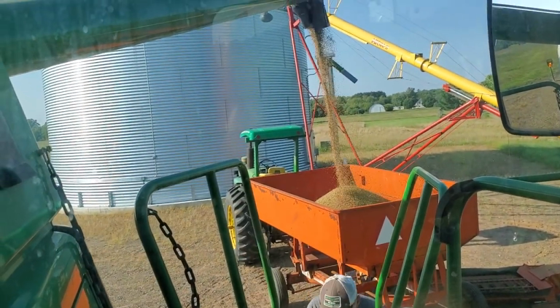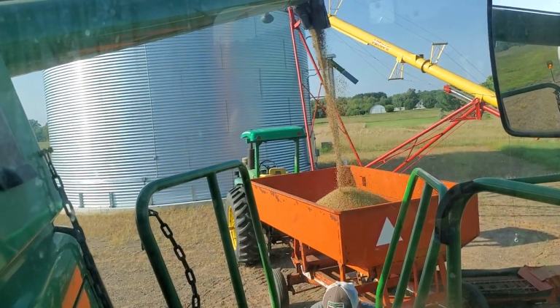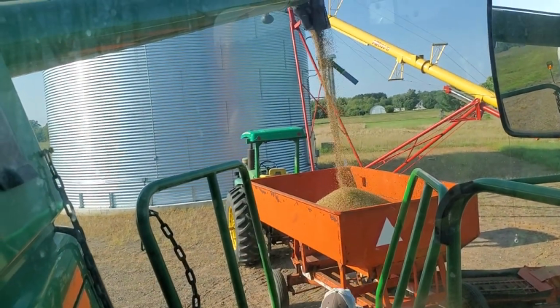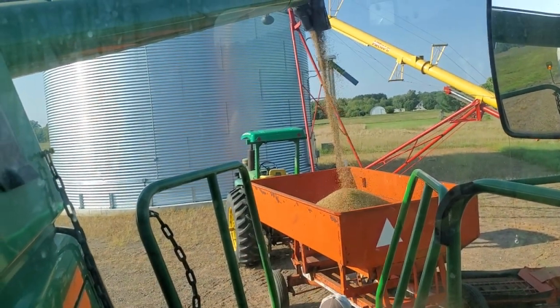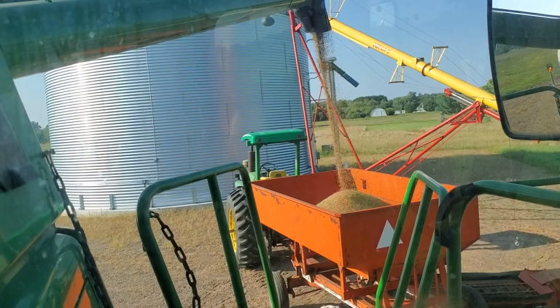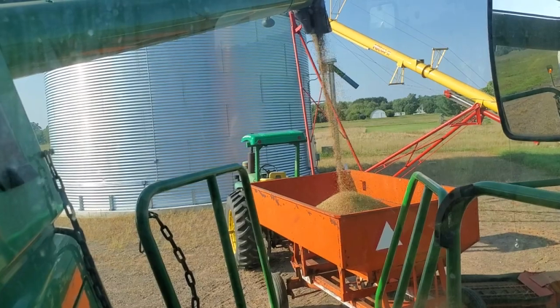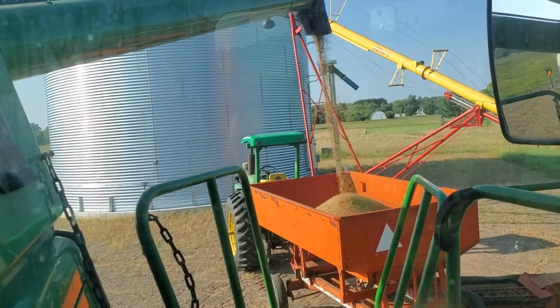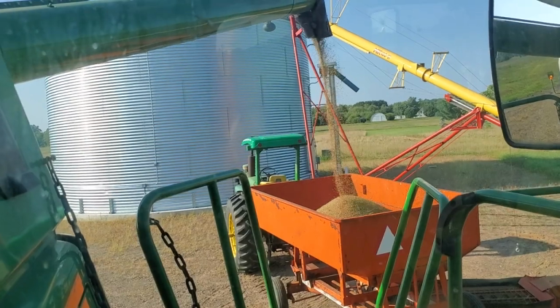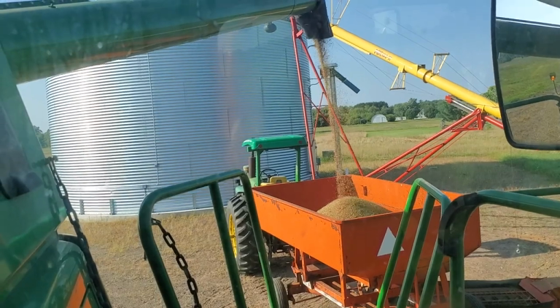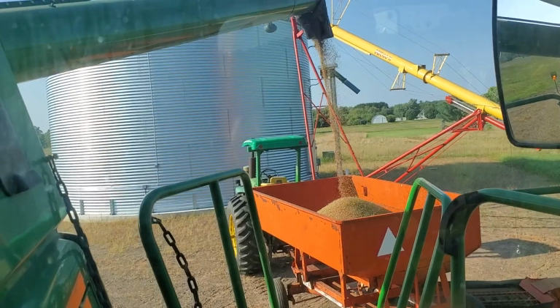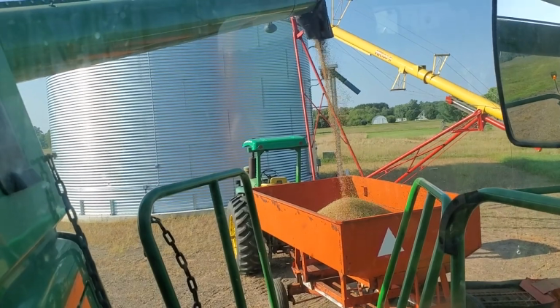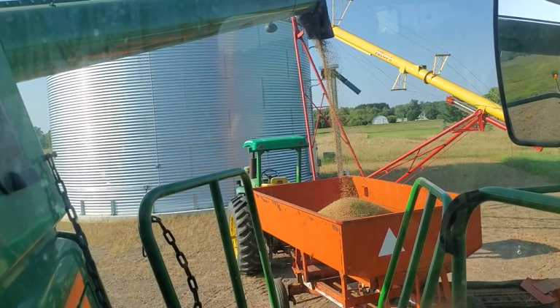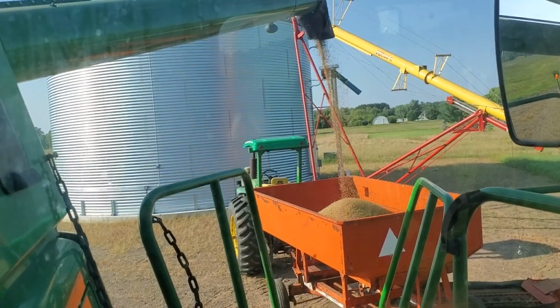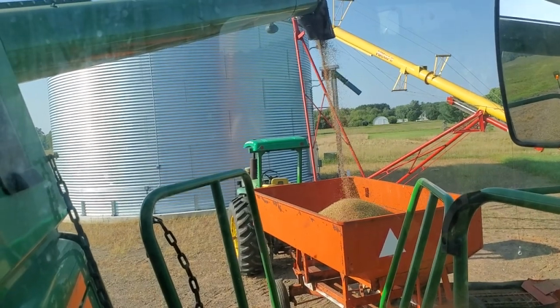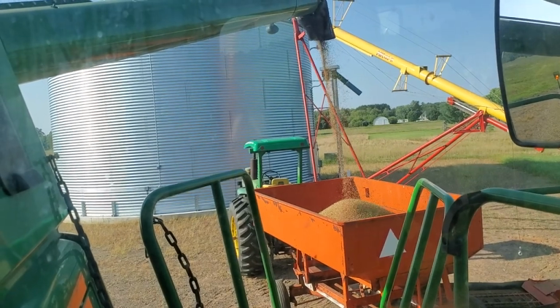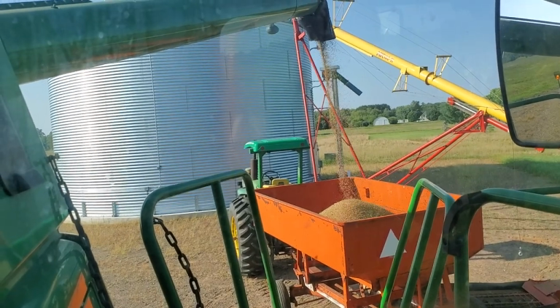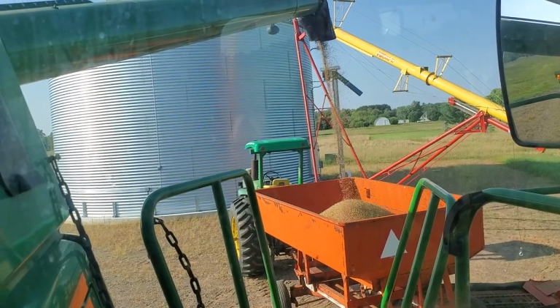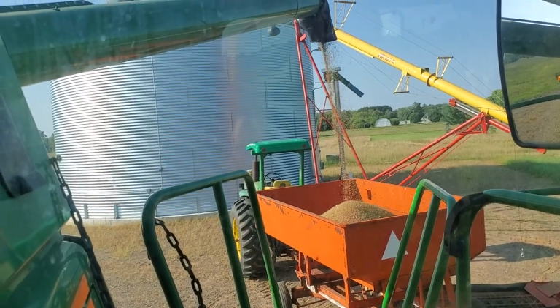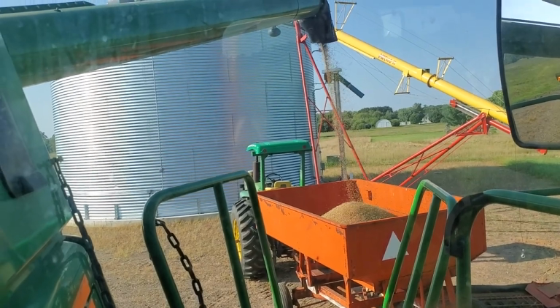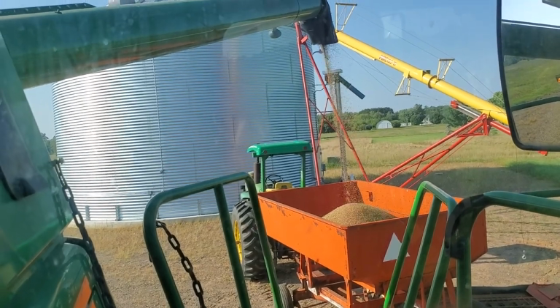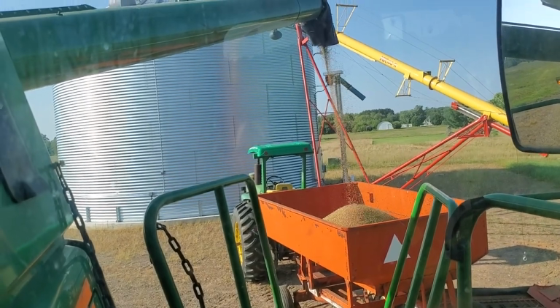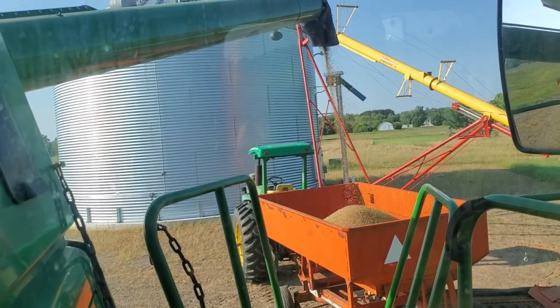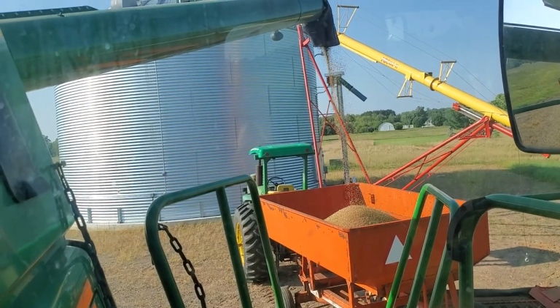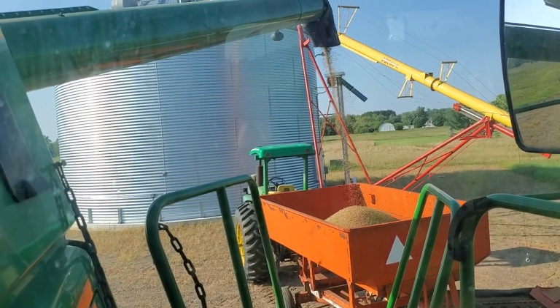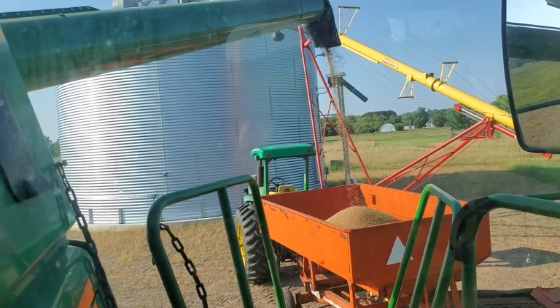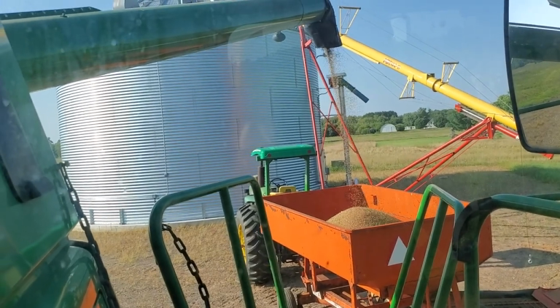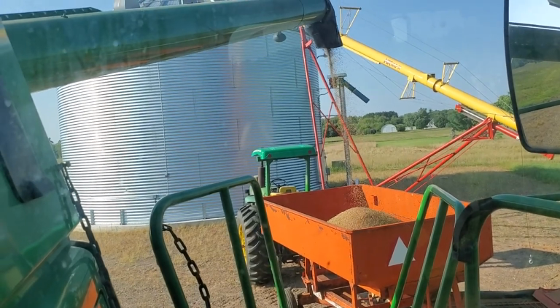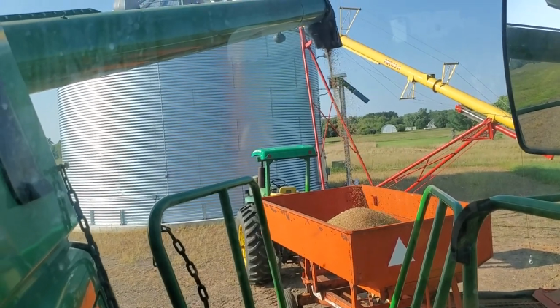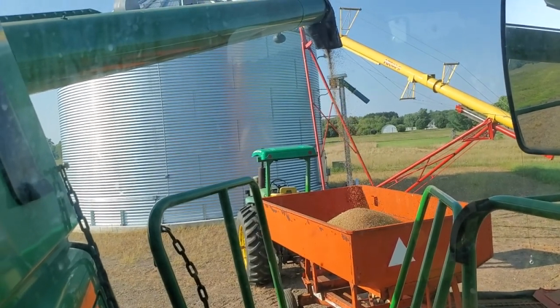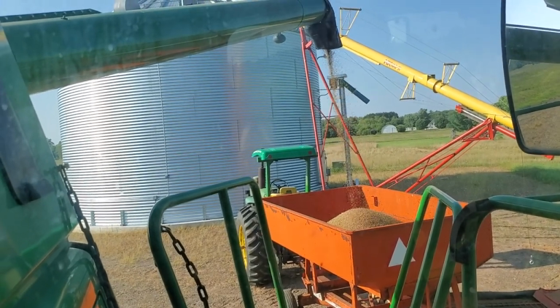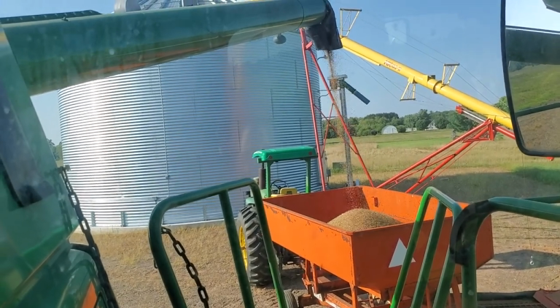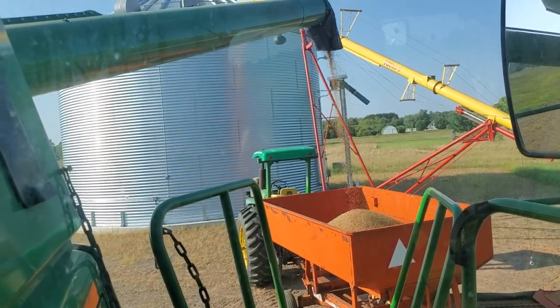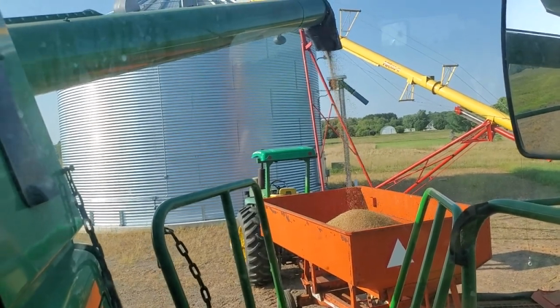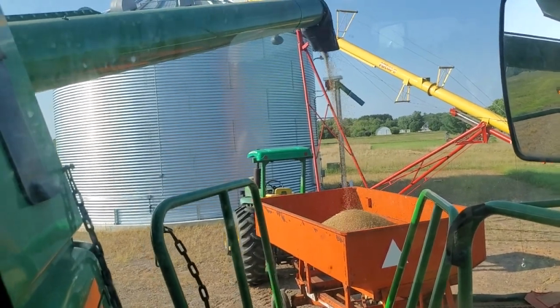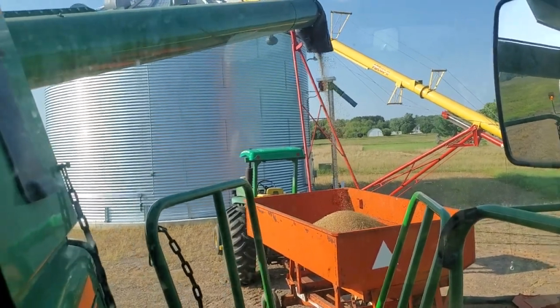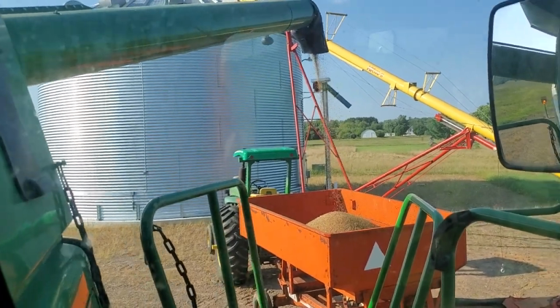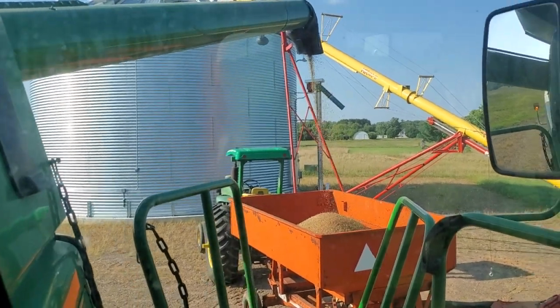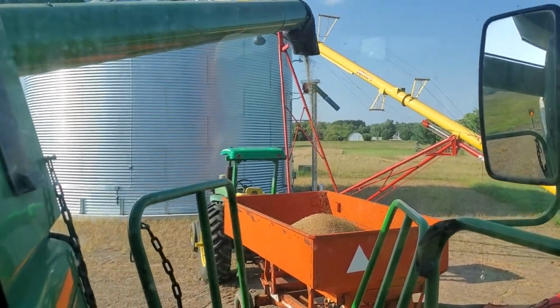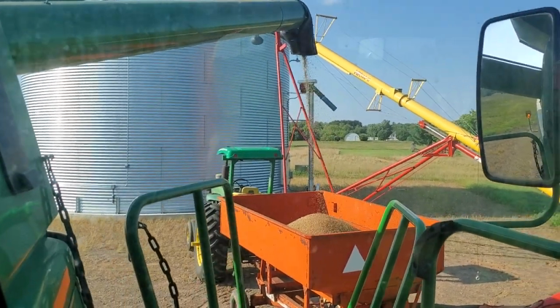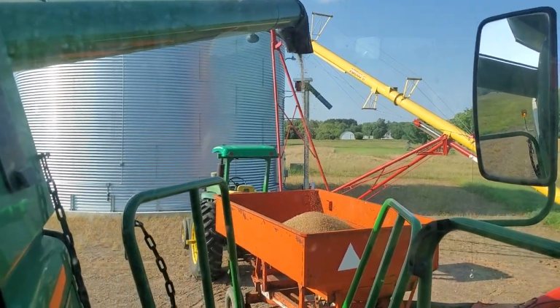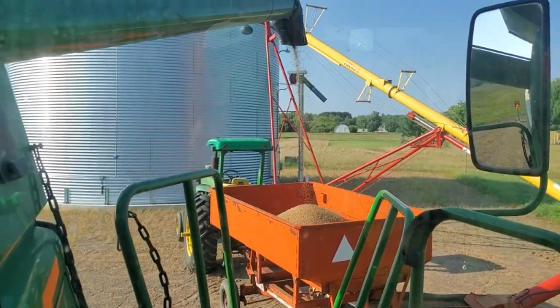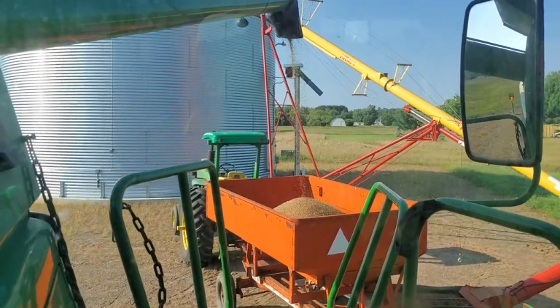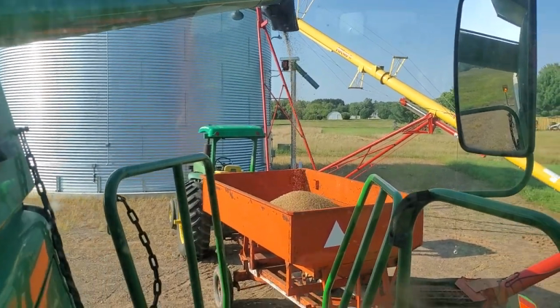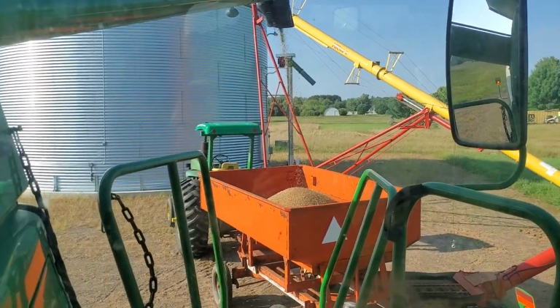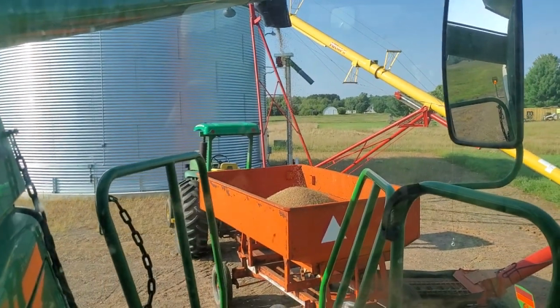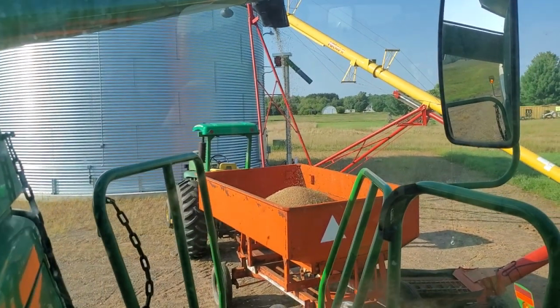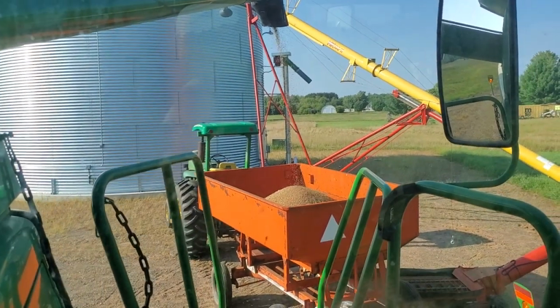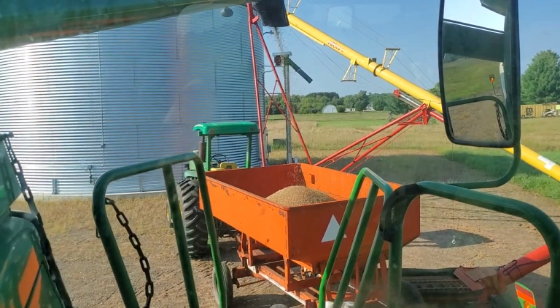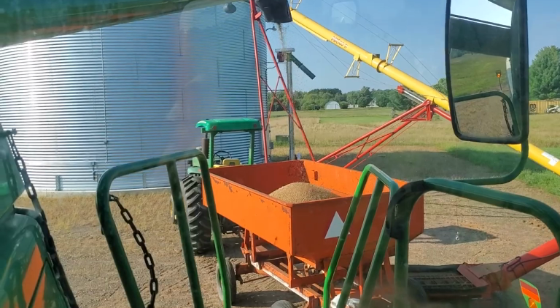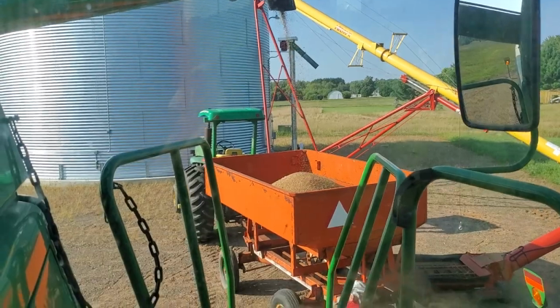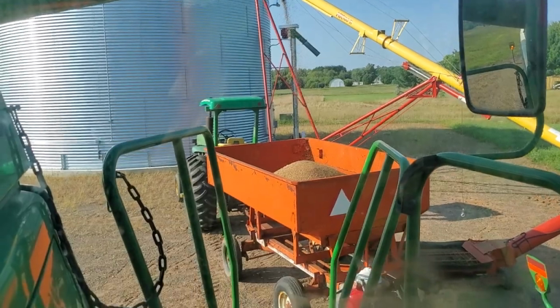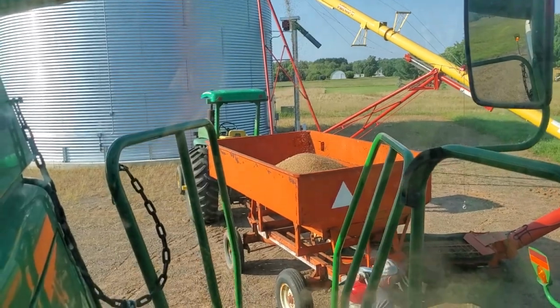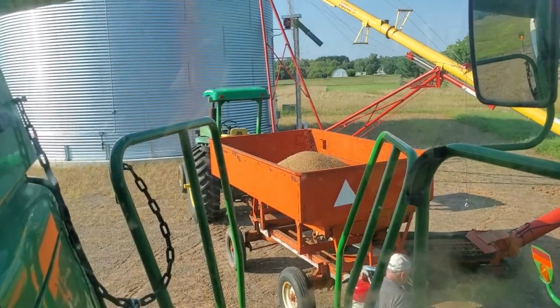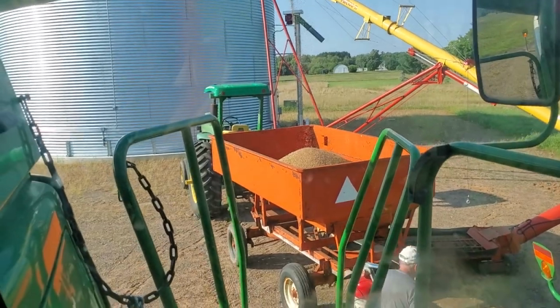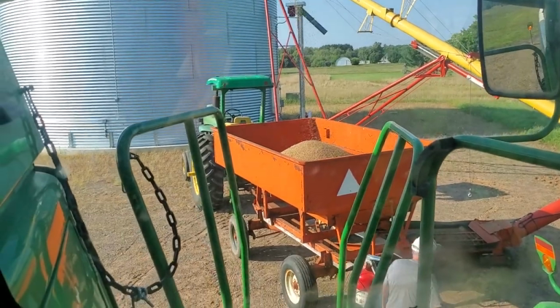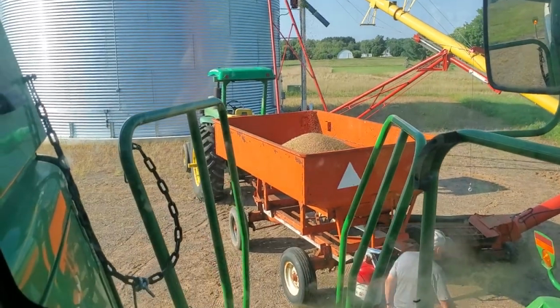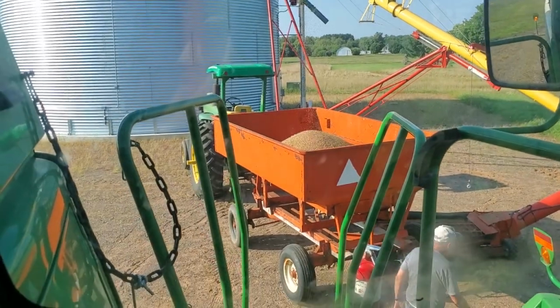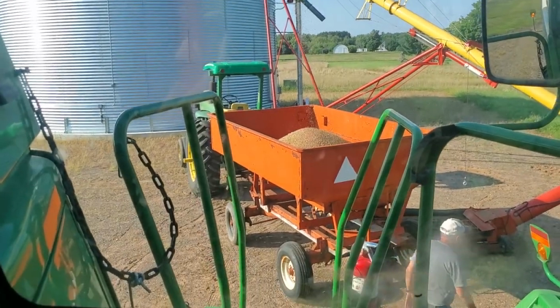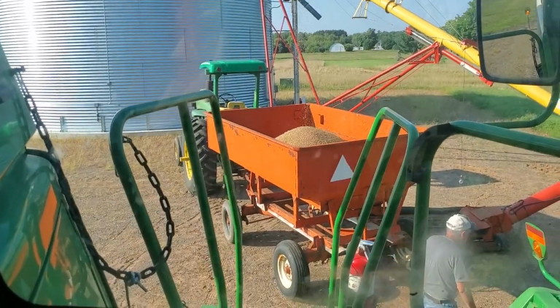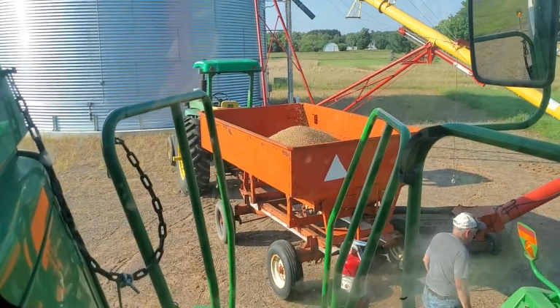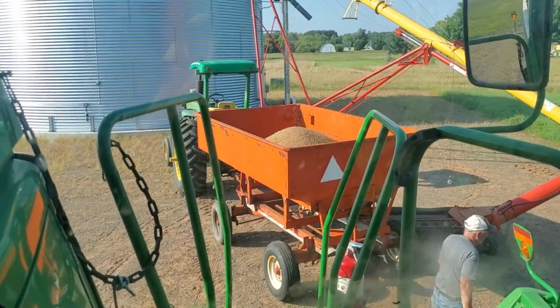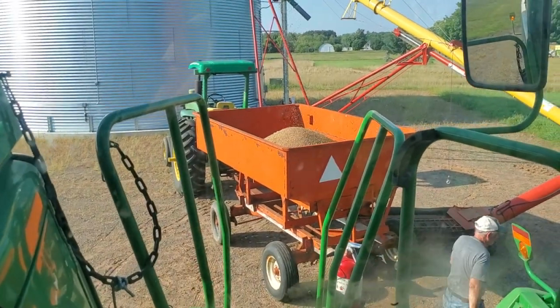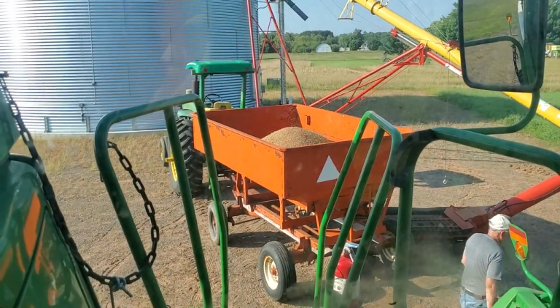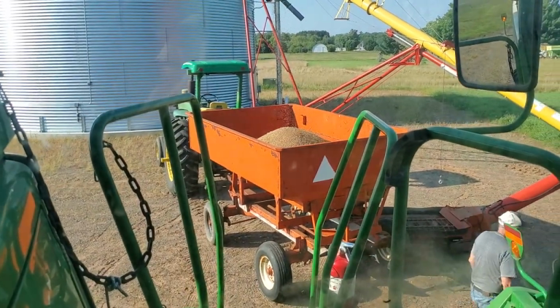So this is the wheat that I could direct cut and there's still some green pieces in there, but we're just working our system out with this.